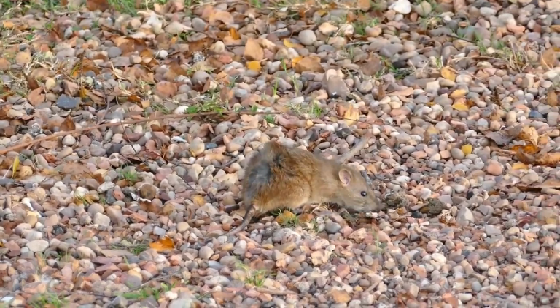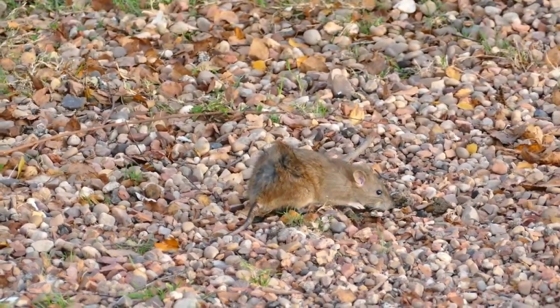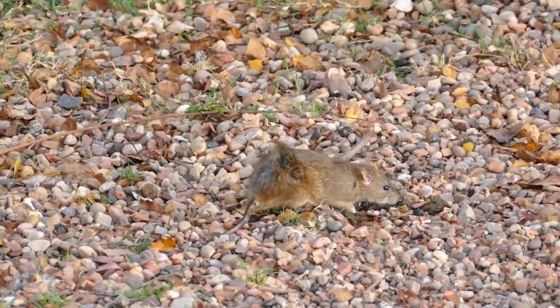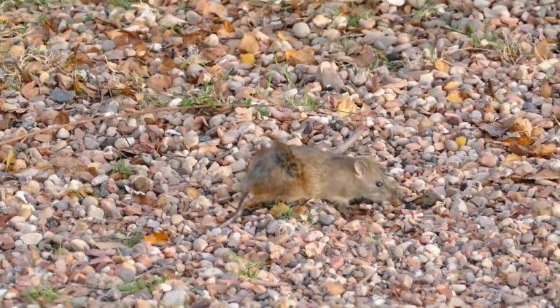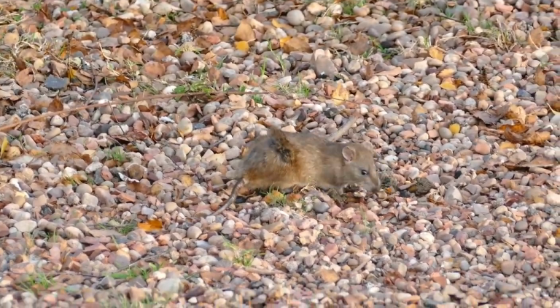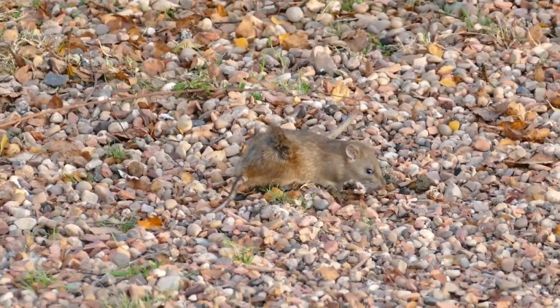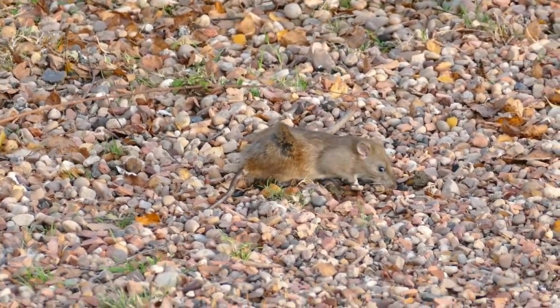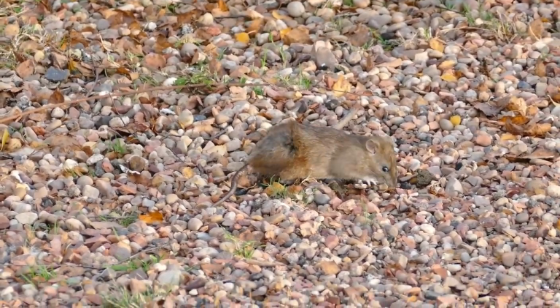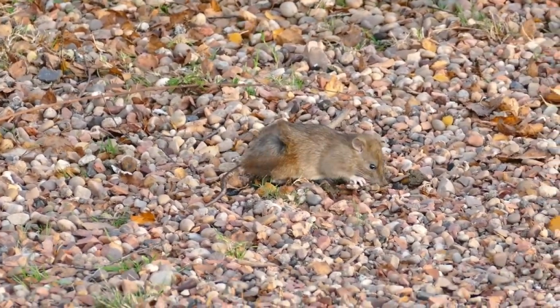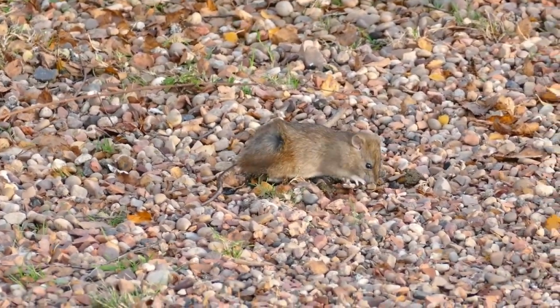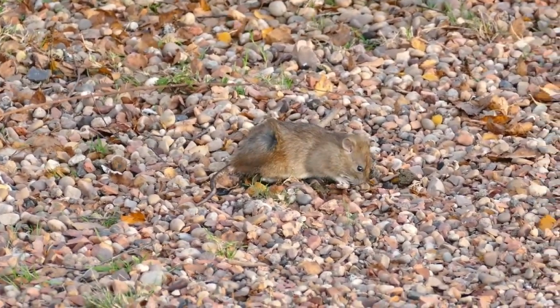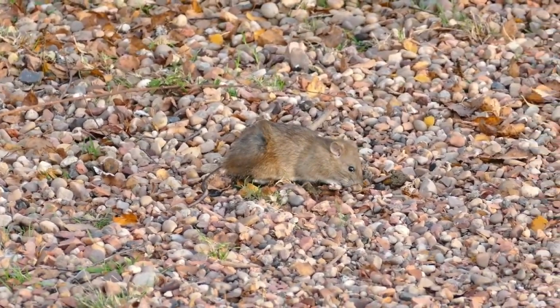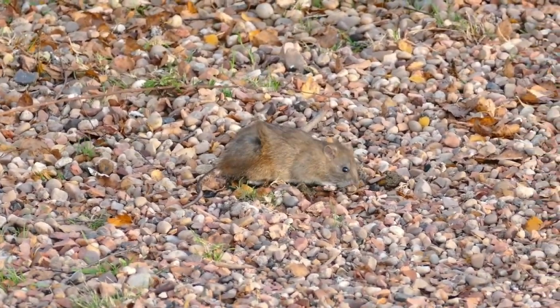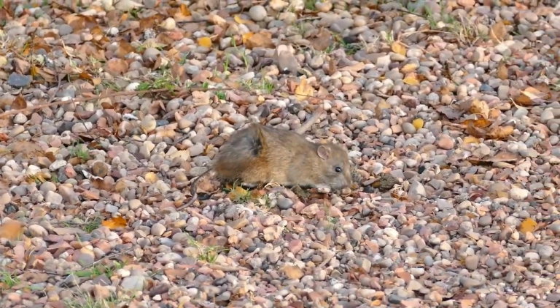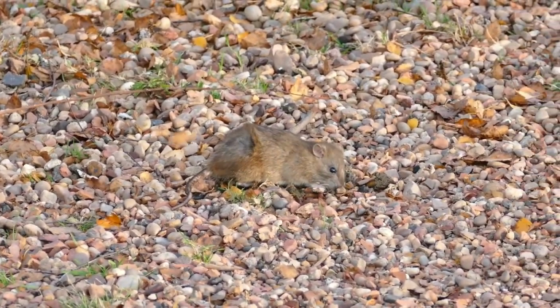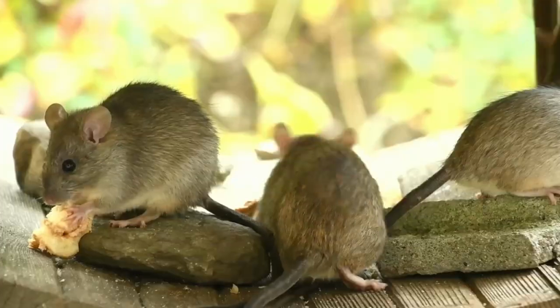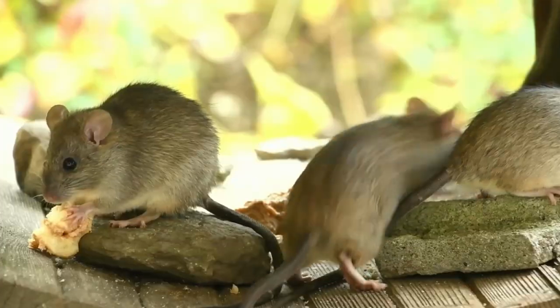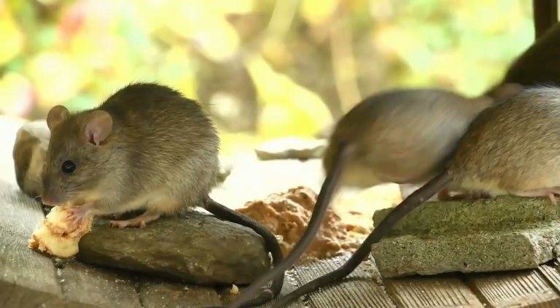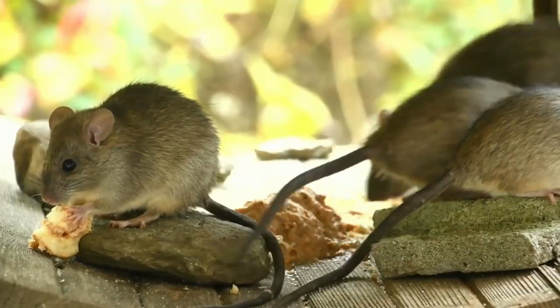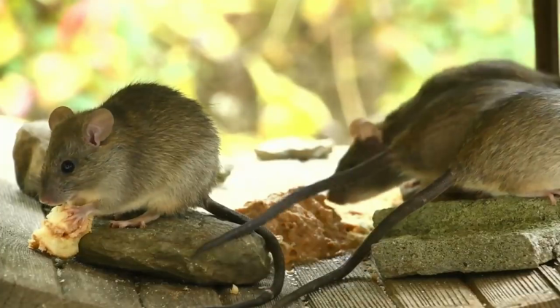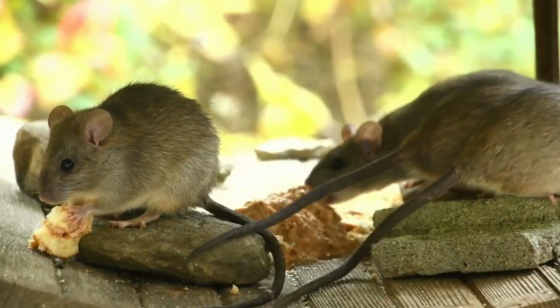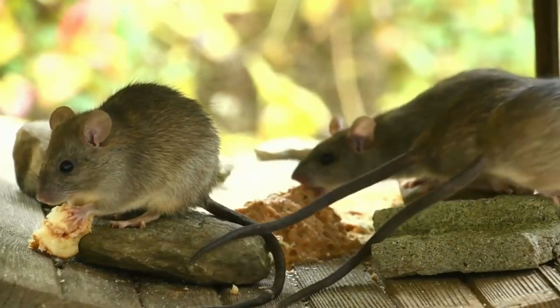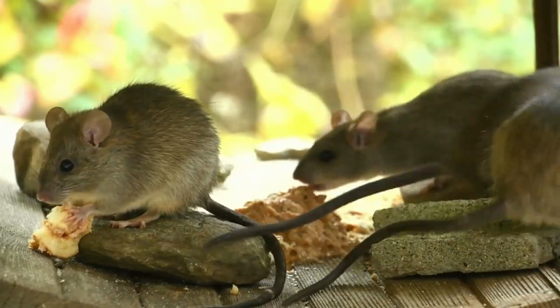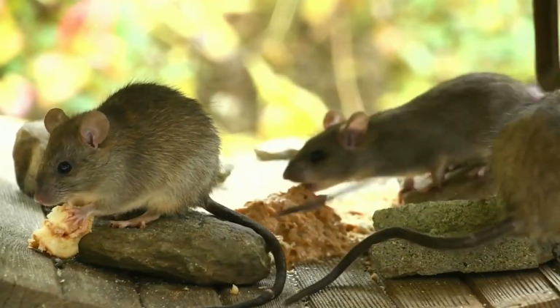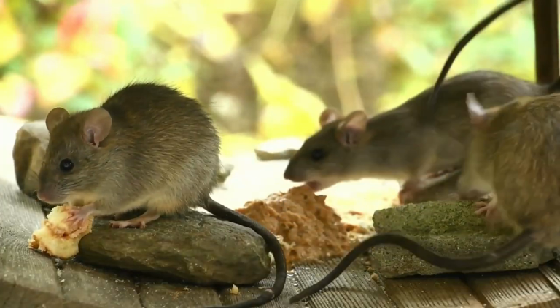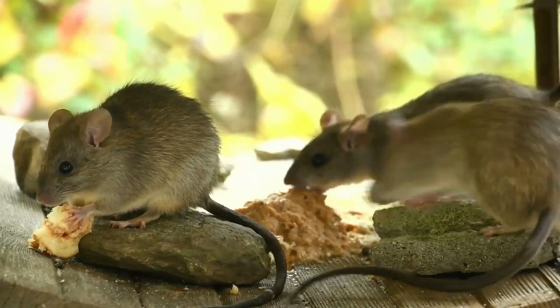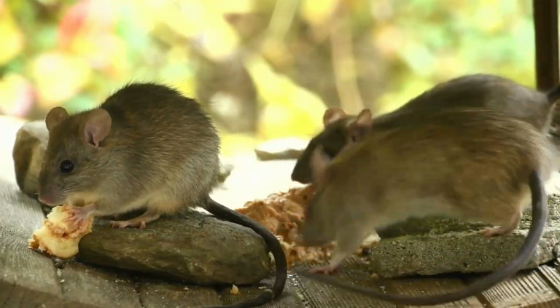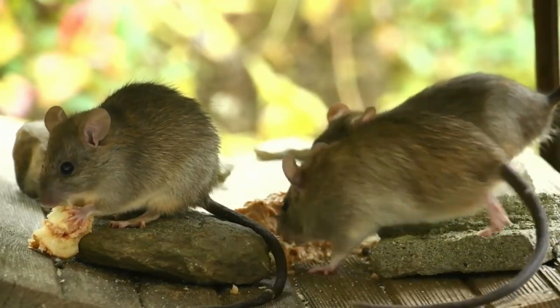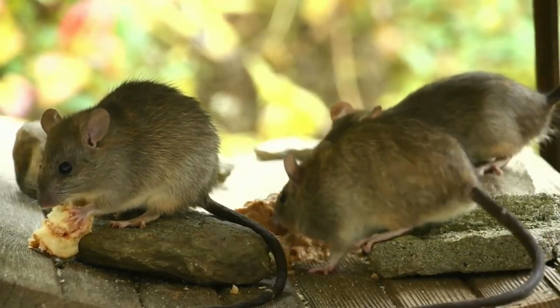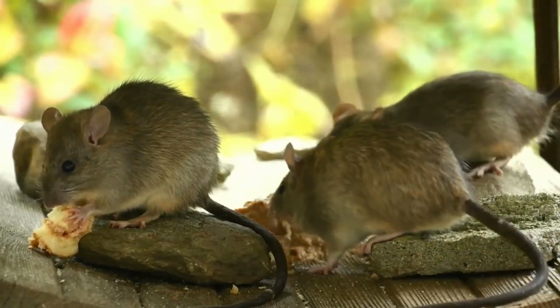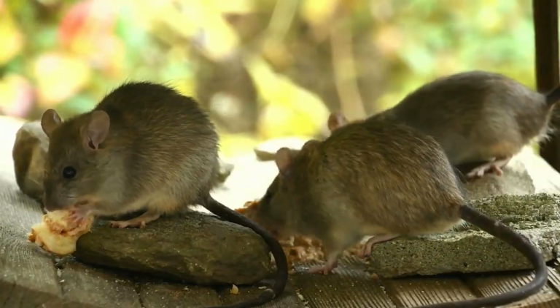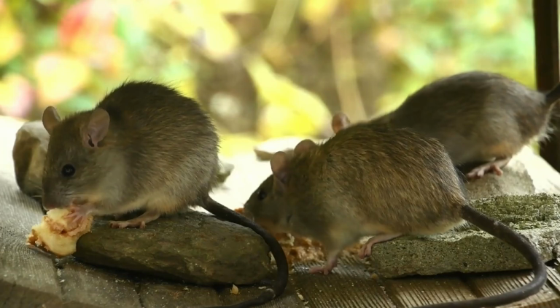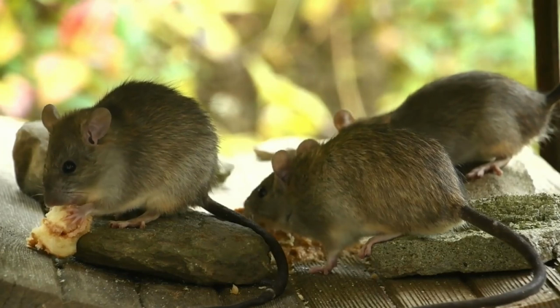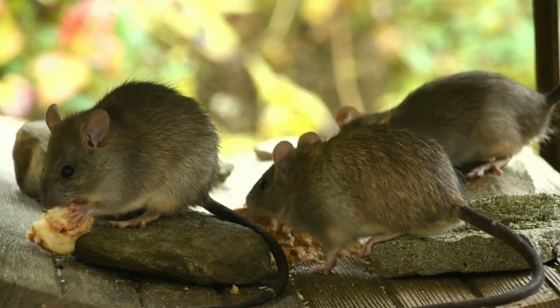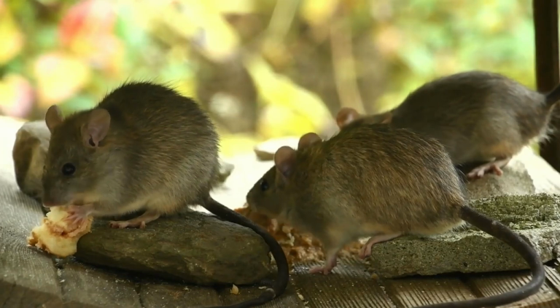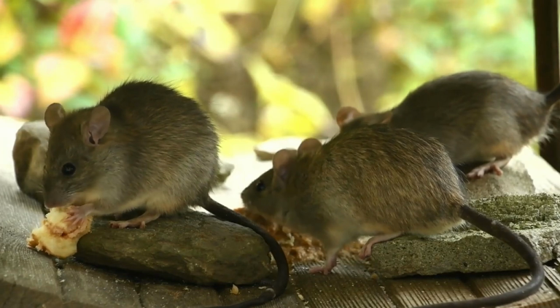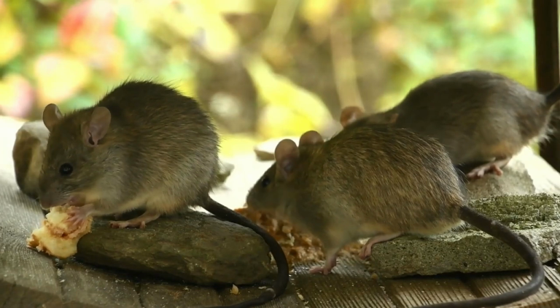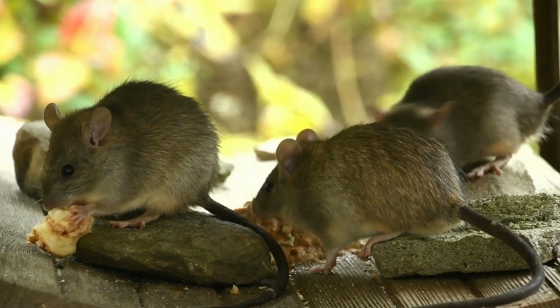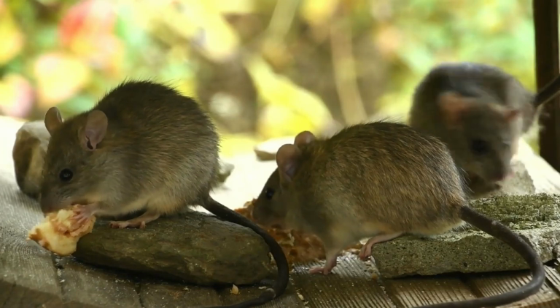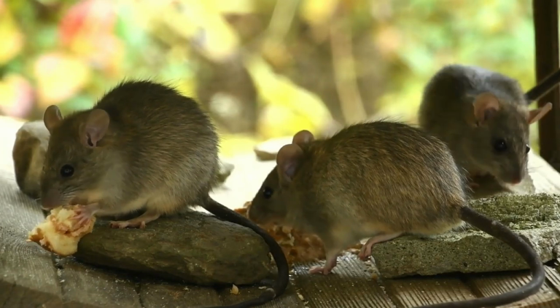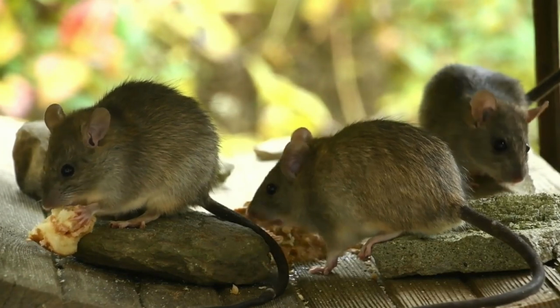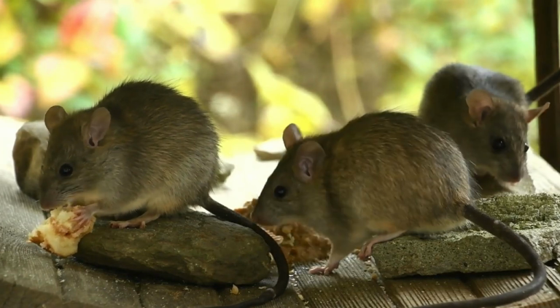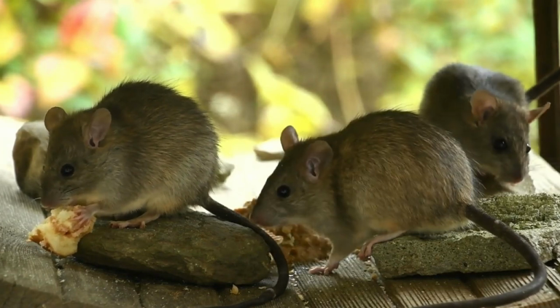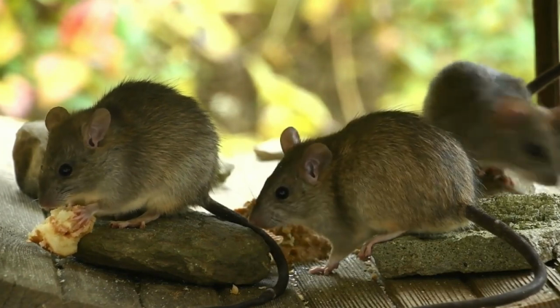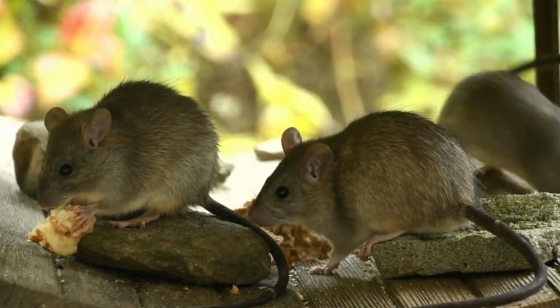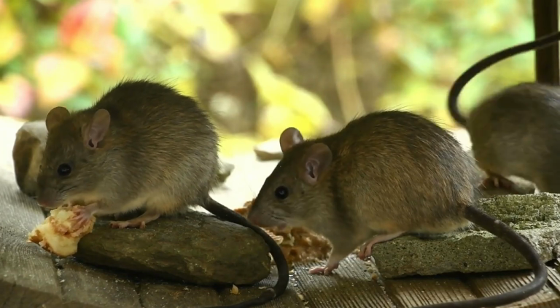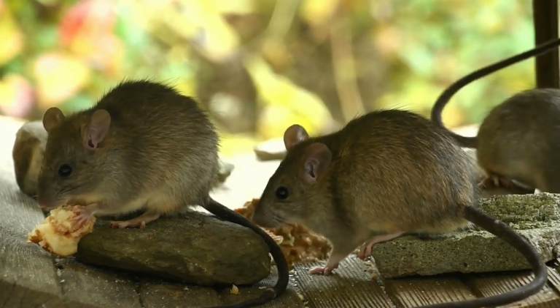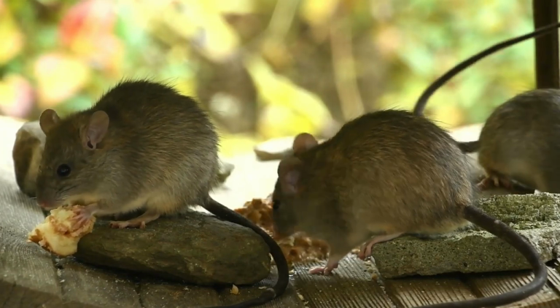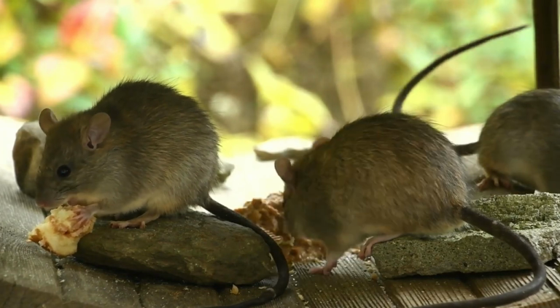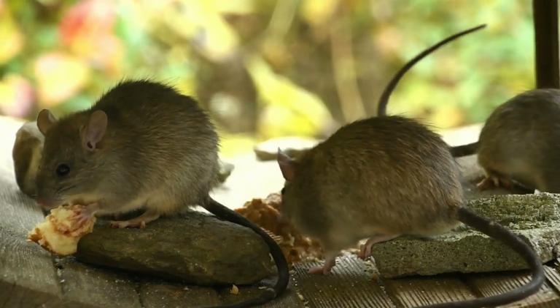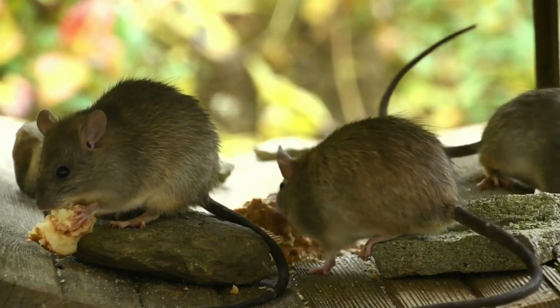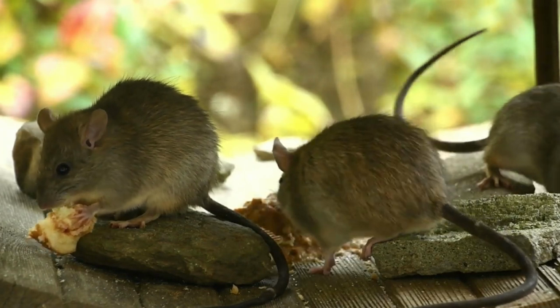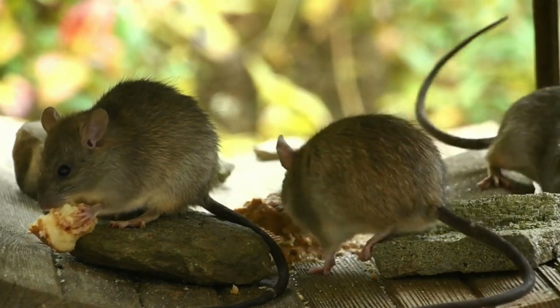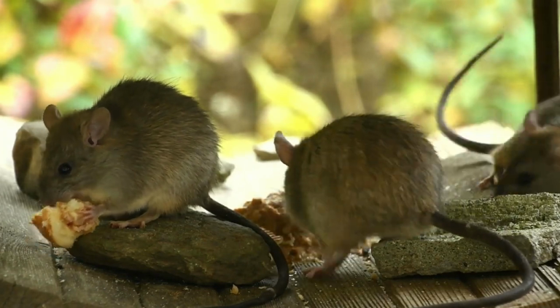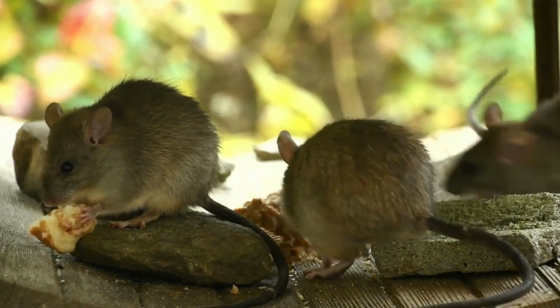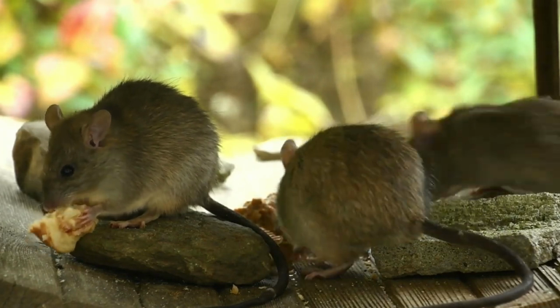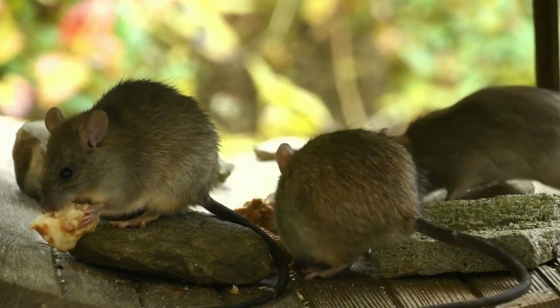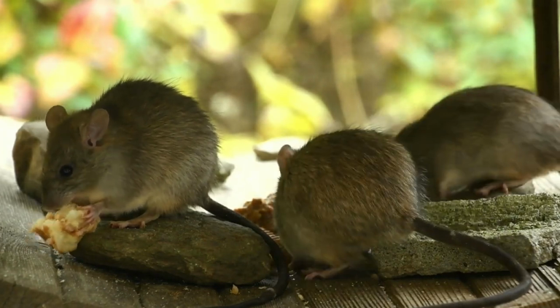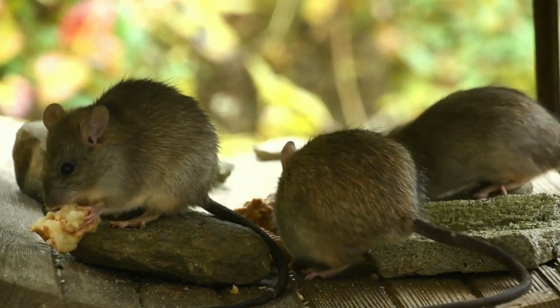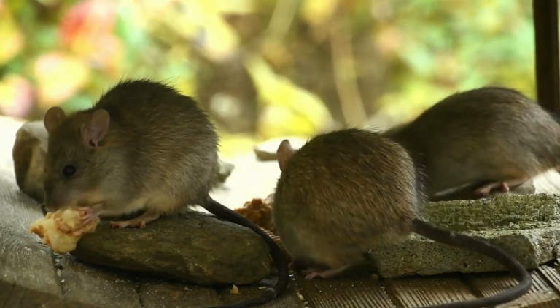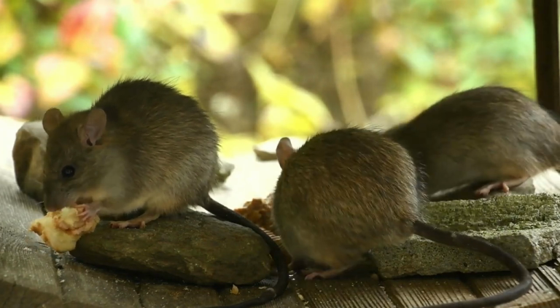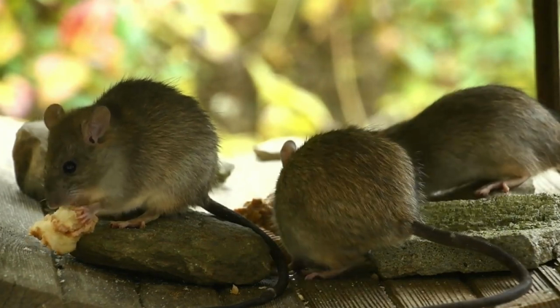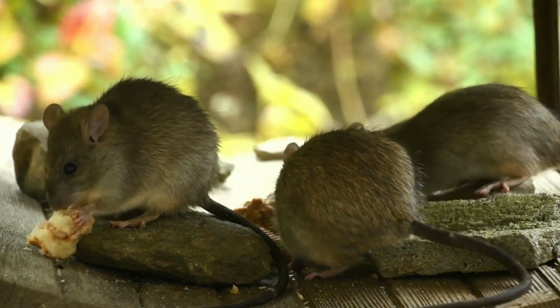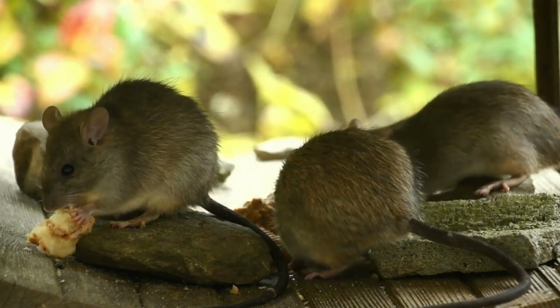Rats' excellent memory helps them to be able to map the room and remember all the routes they always take for a long time.